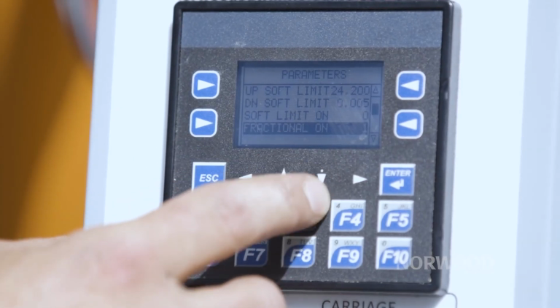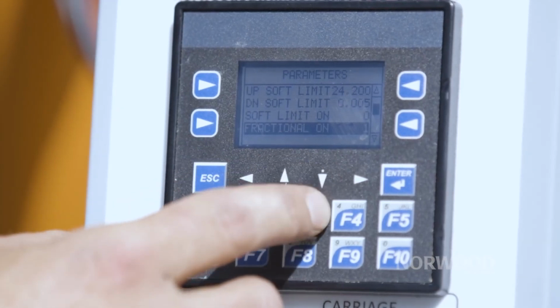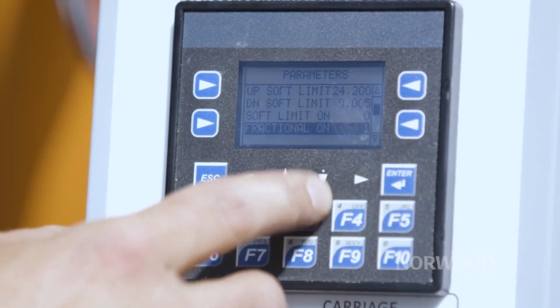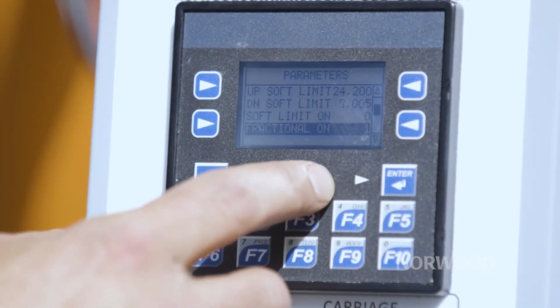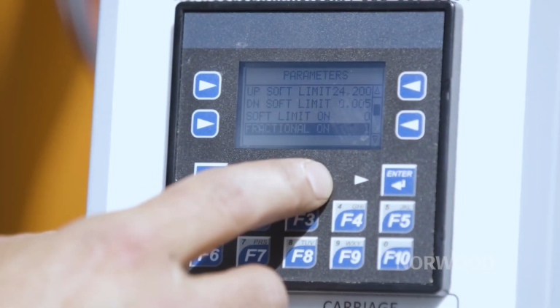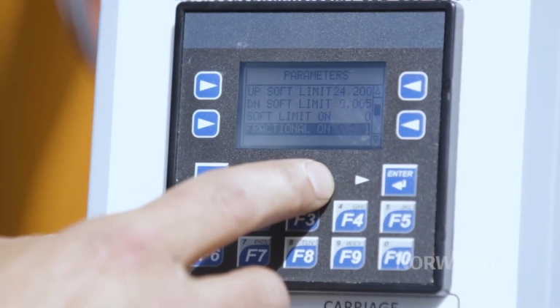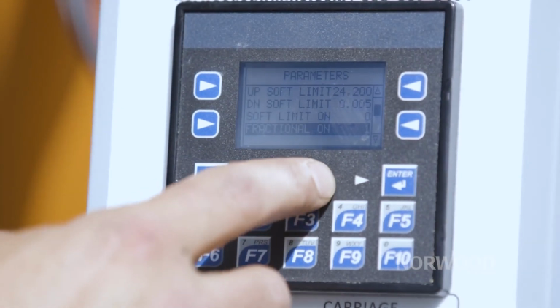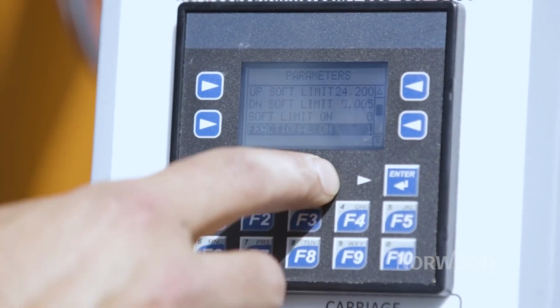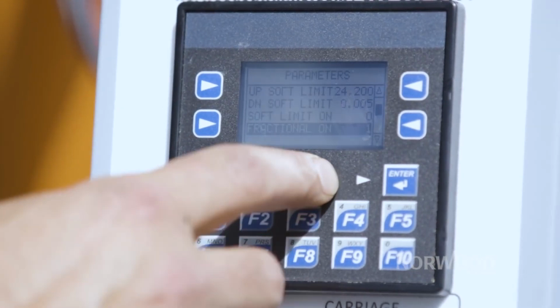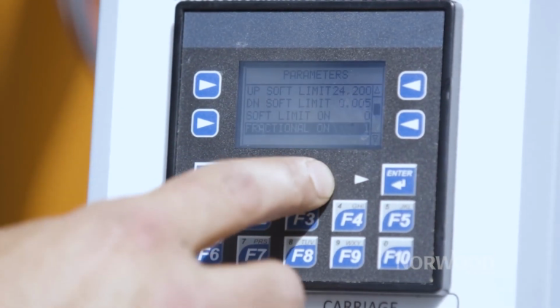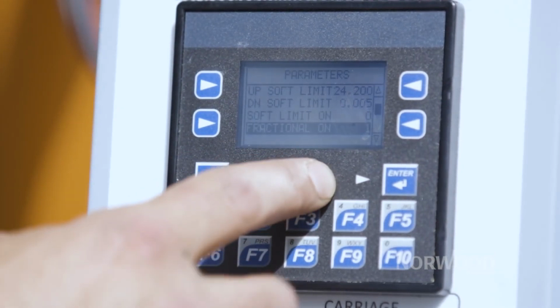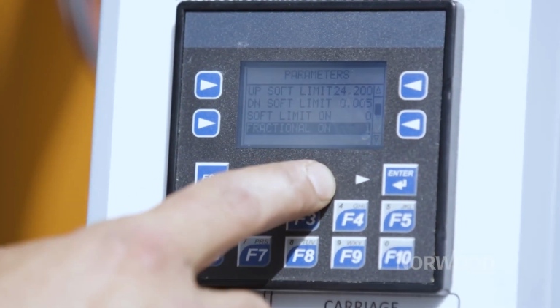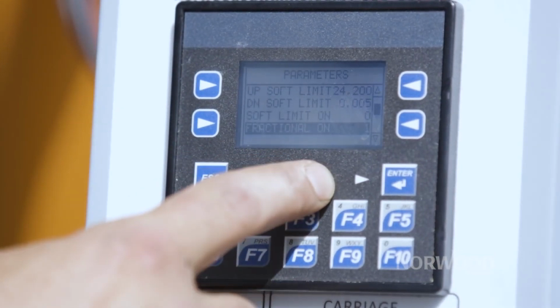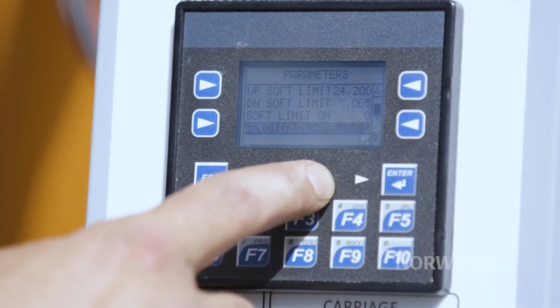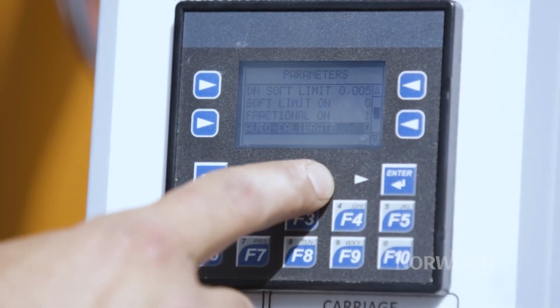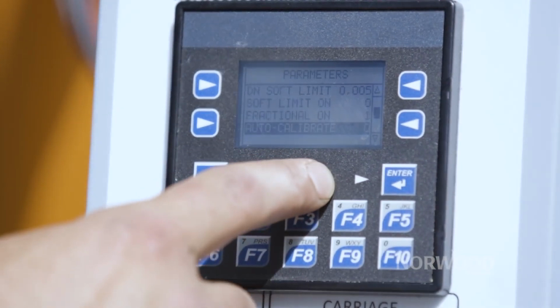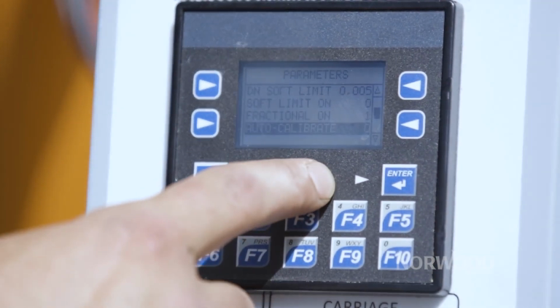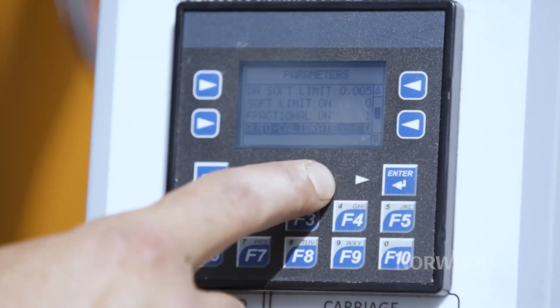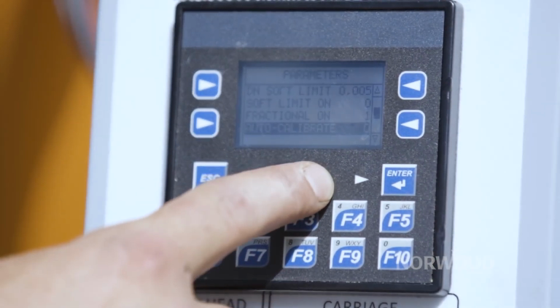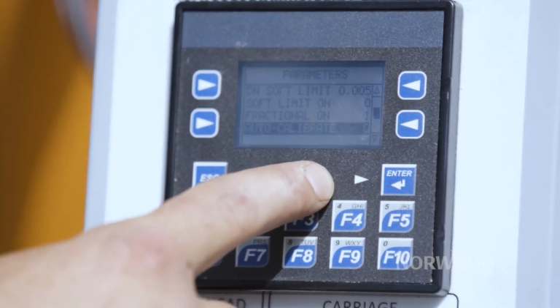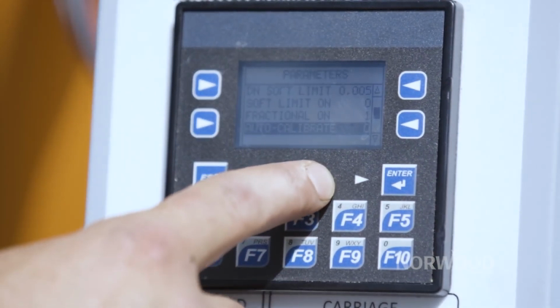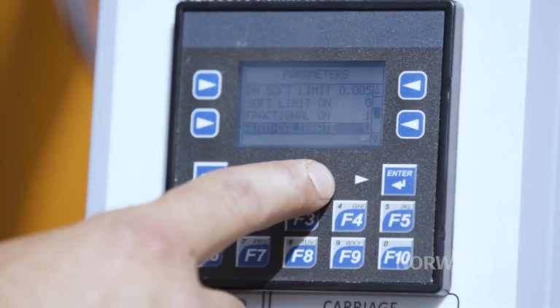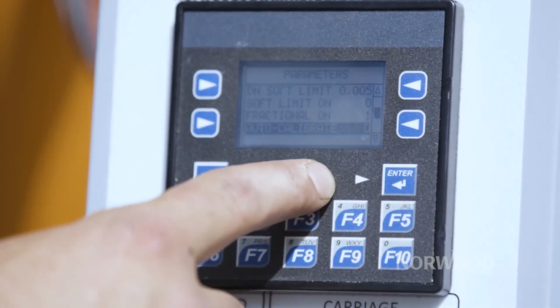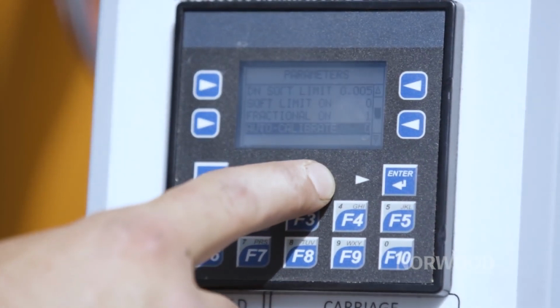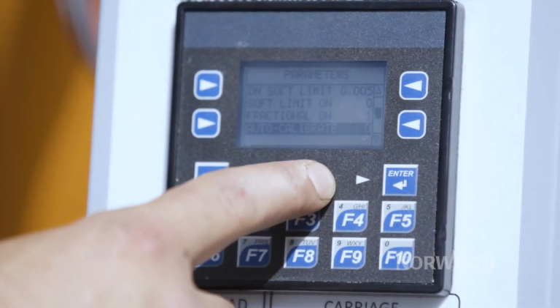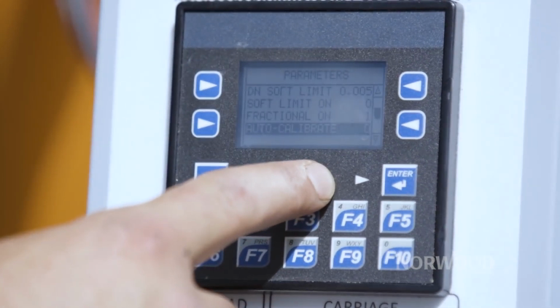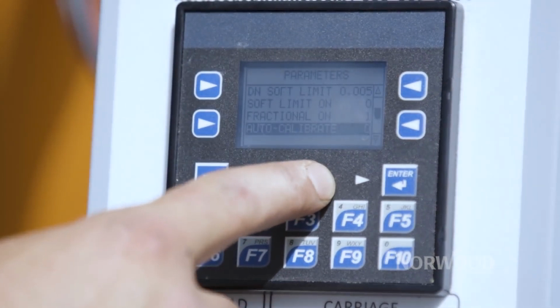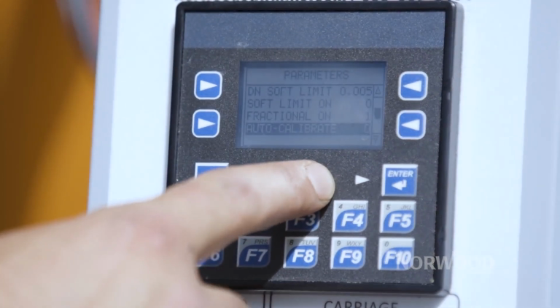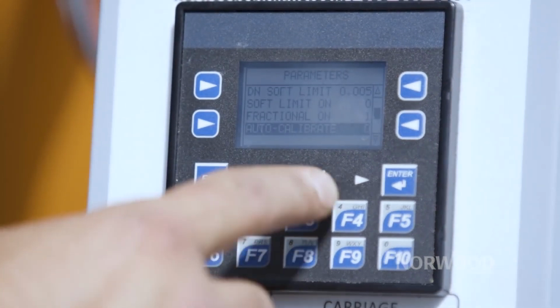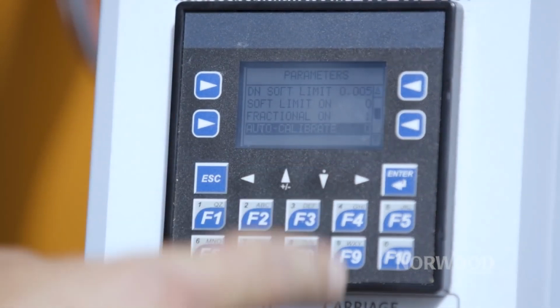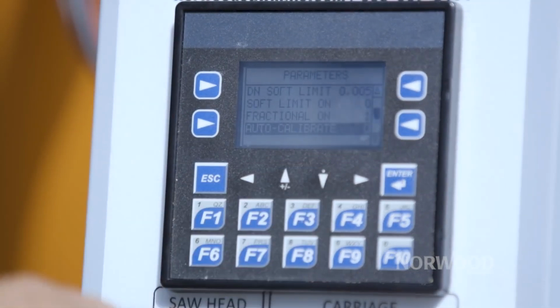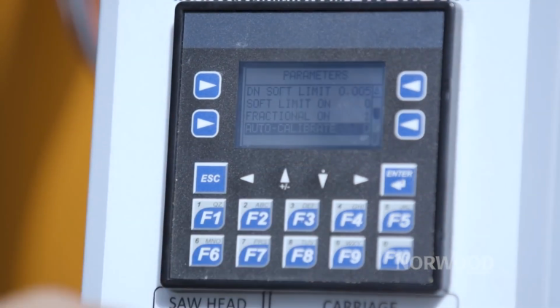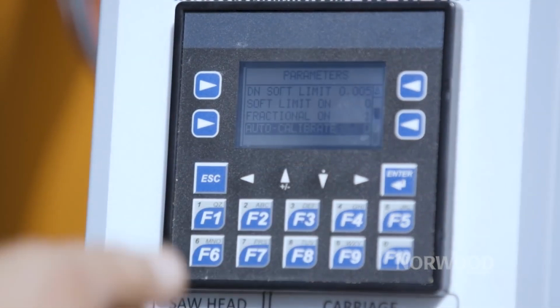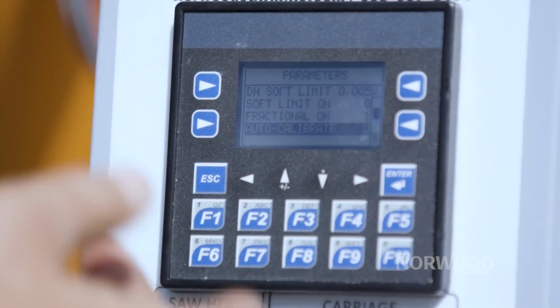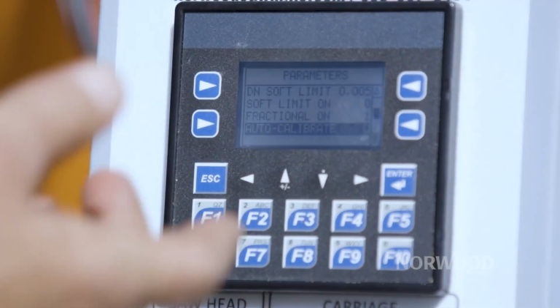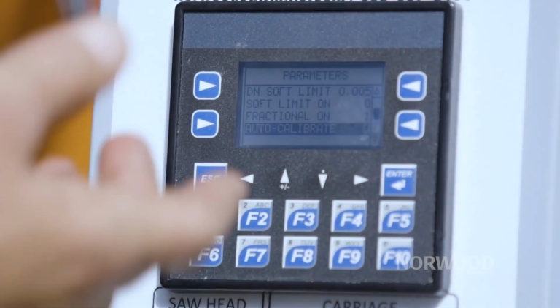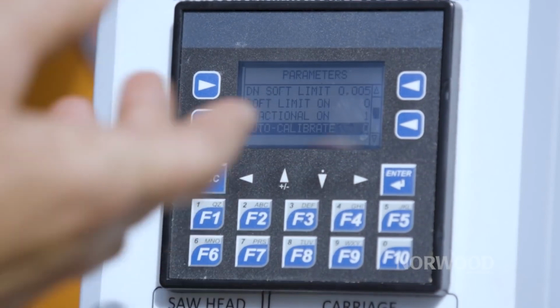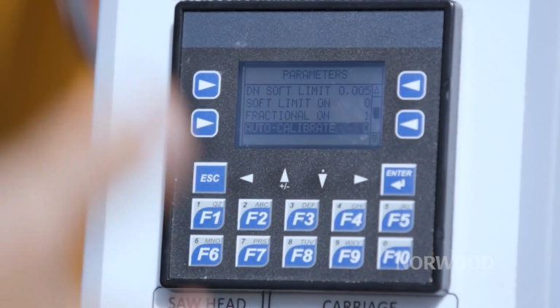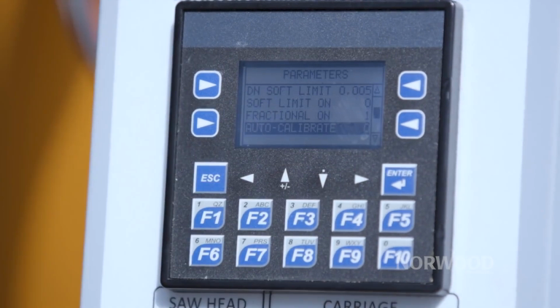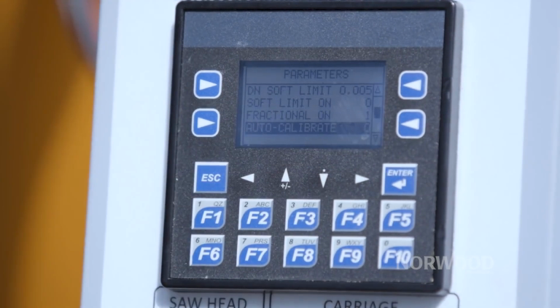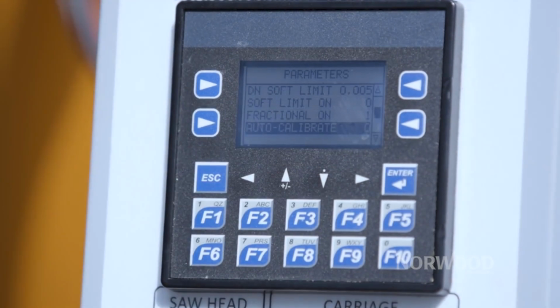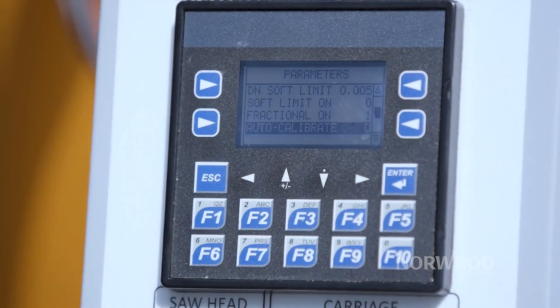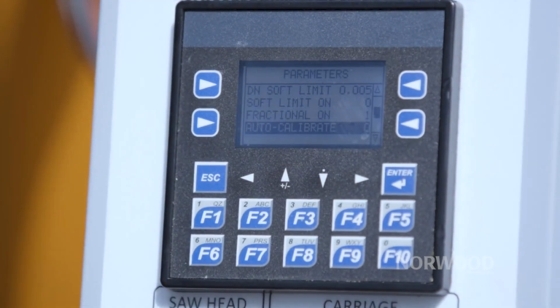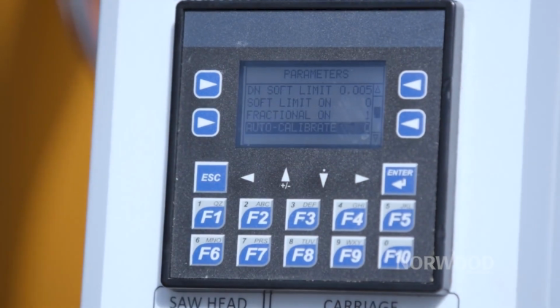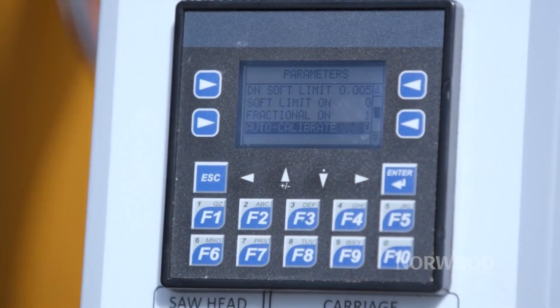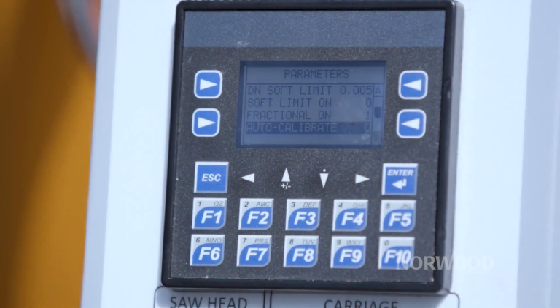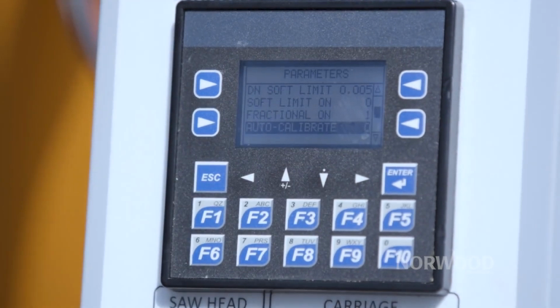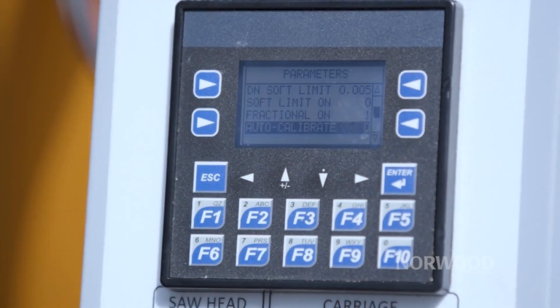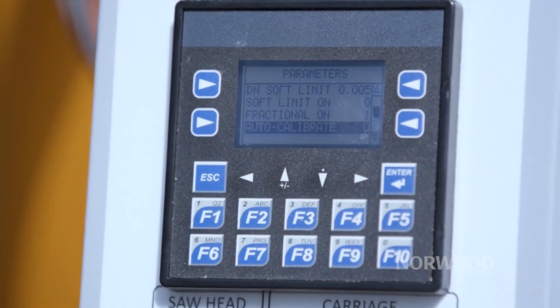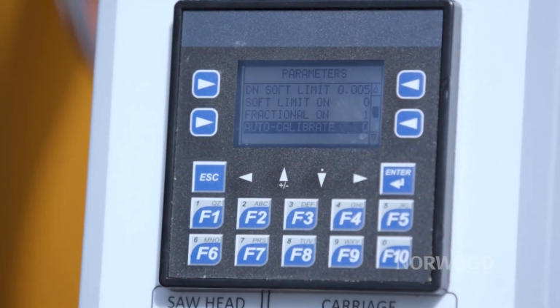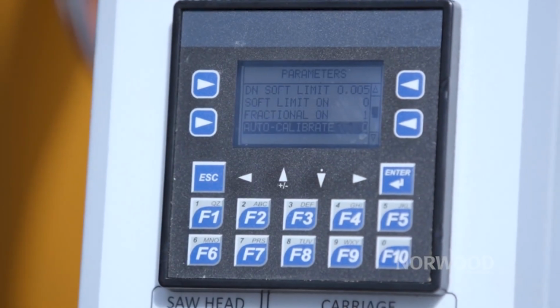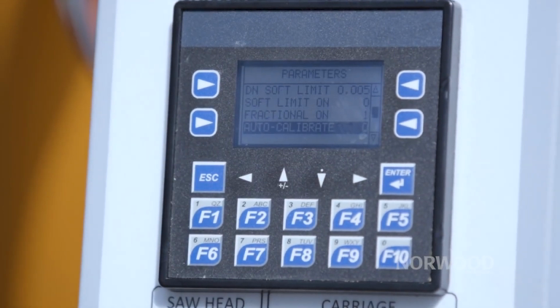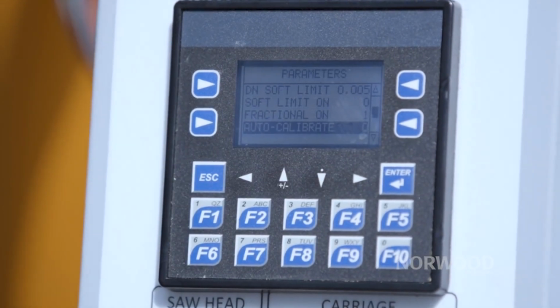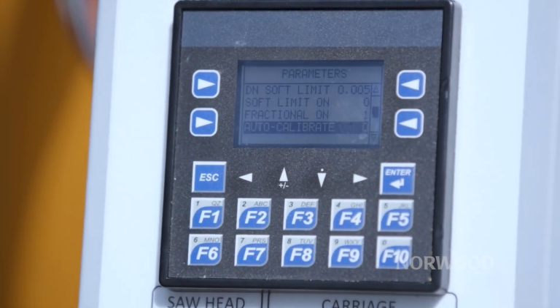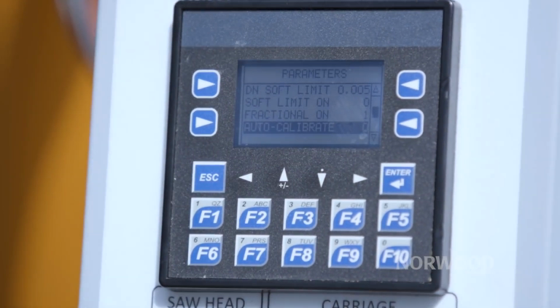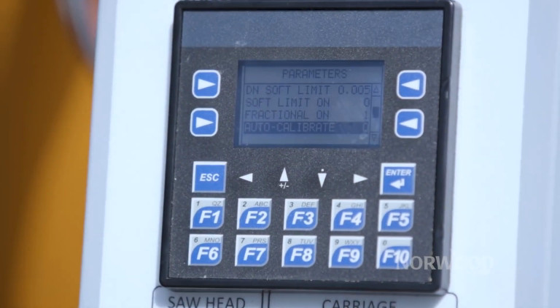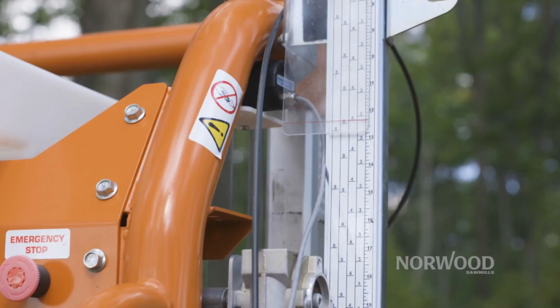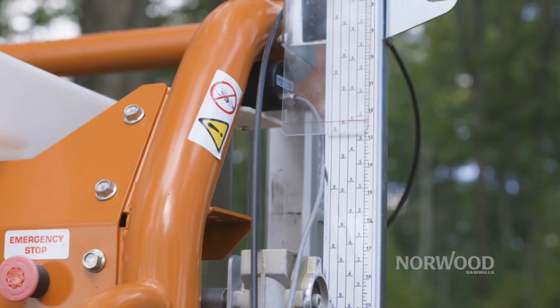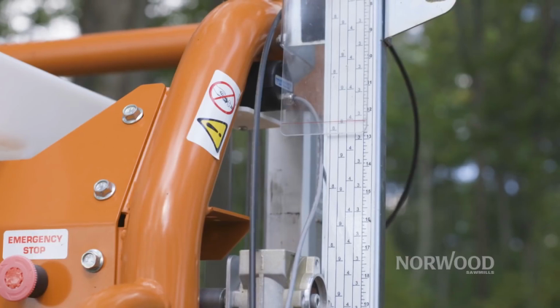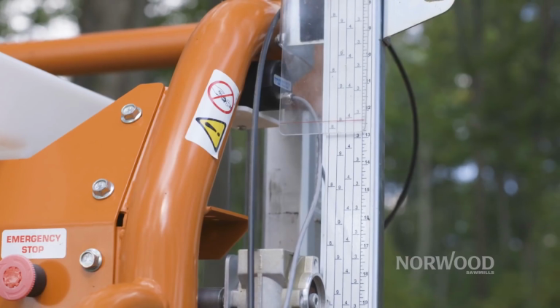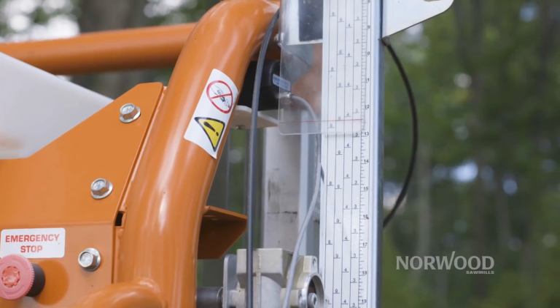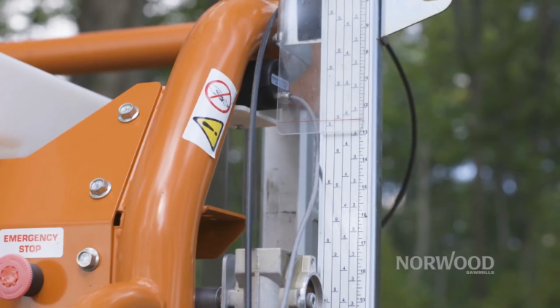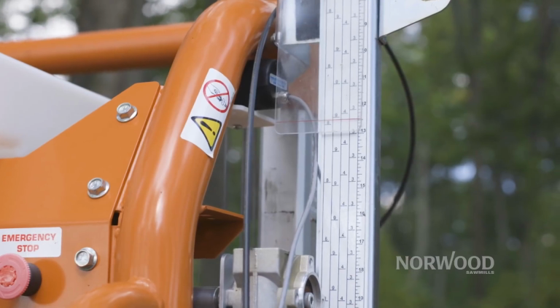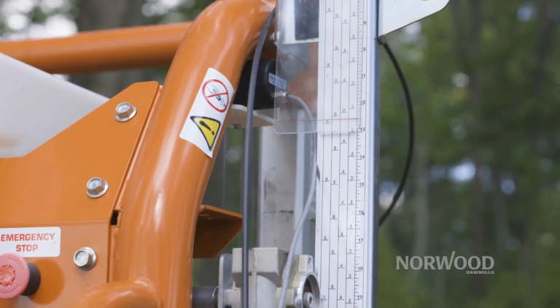Another great feature is the auto calibration. It's always self-adjusting so that you're getting the exact board thickness you want every time.